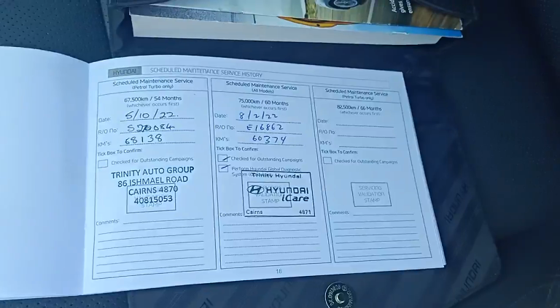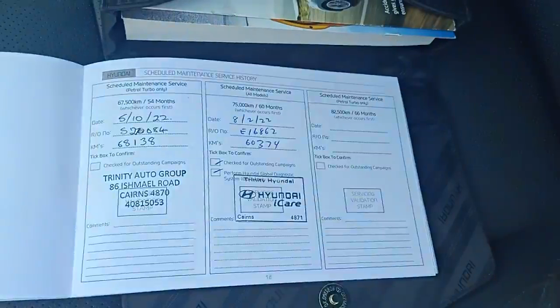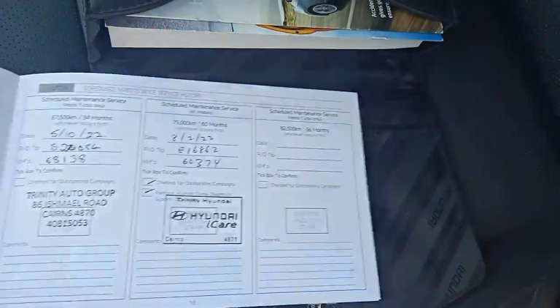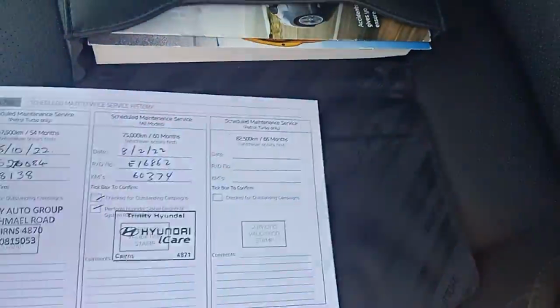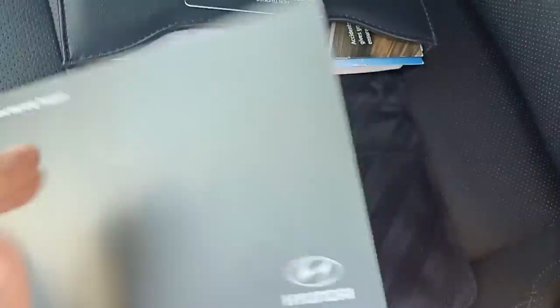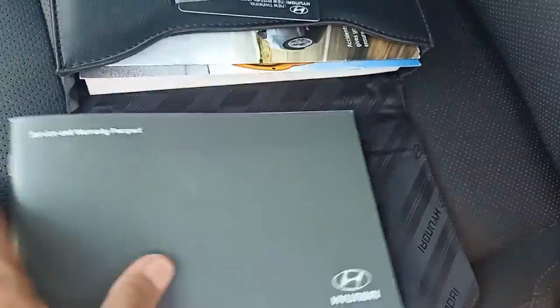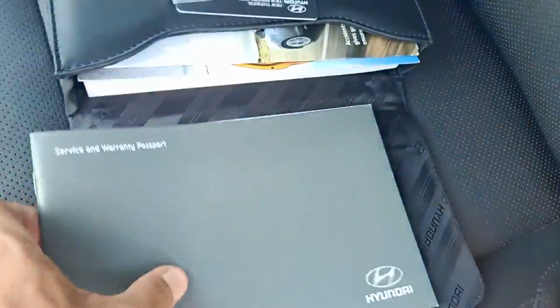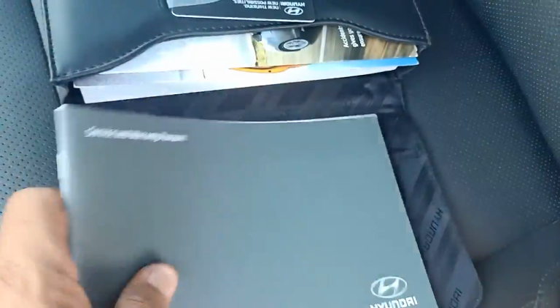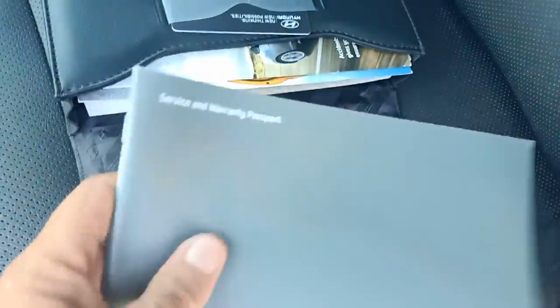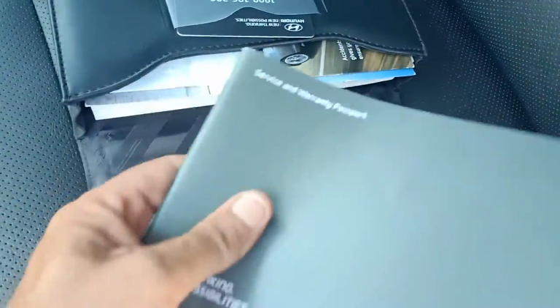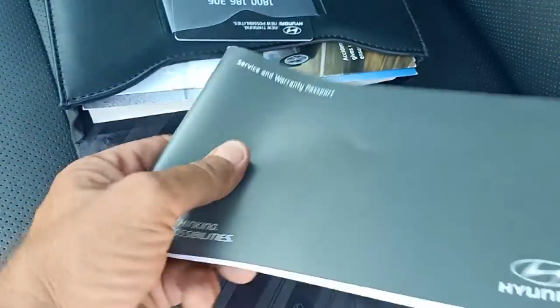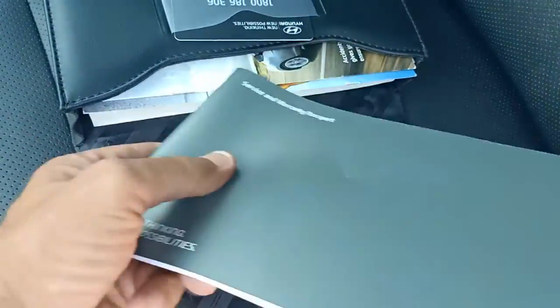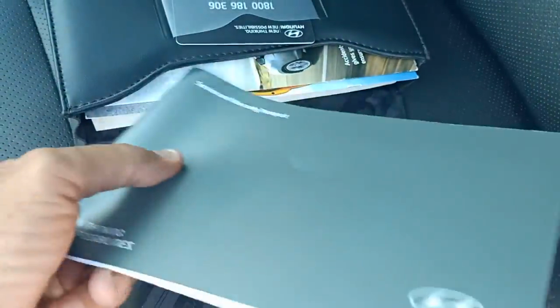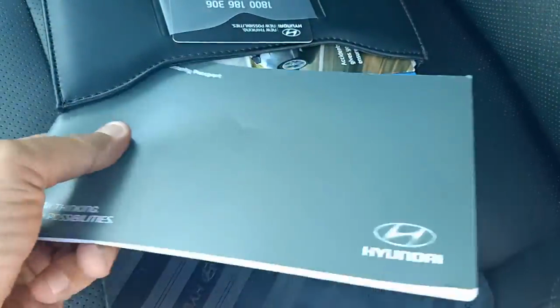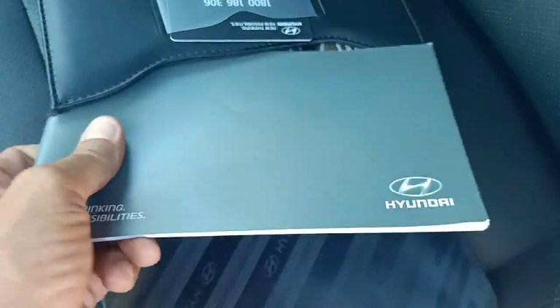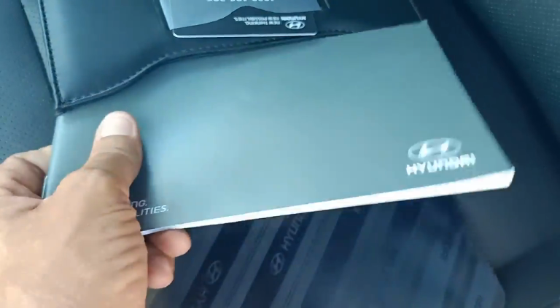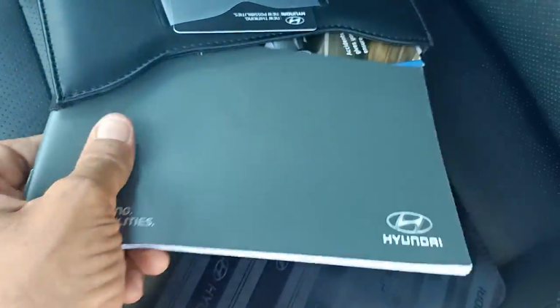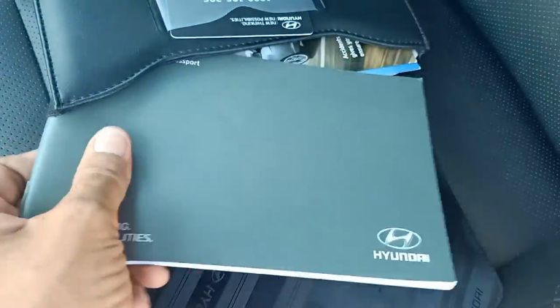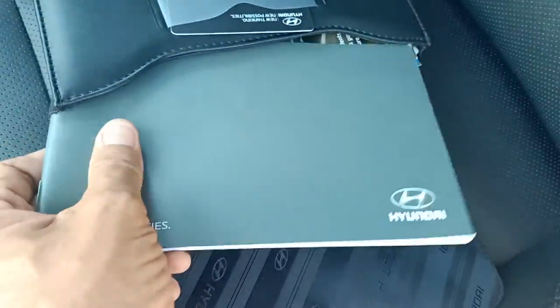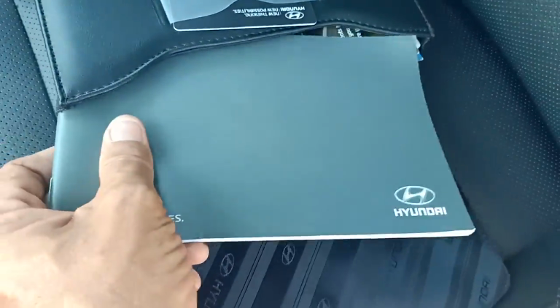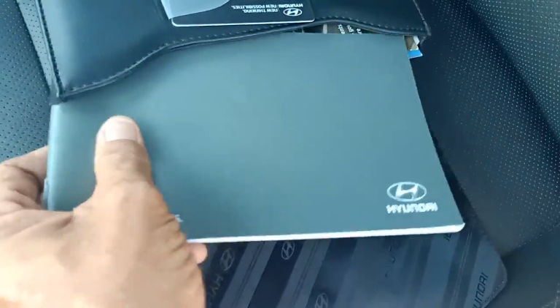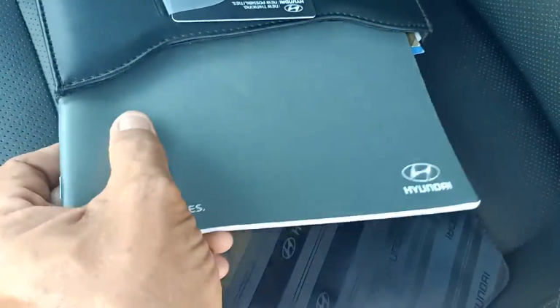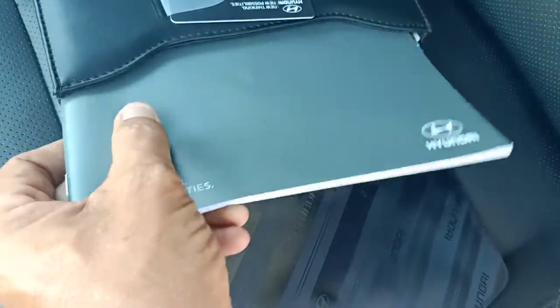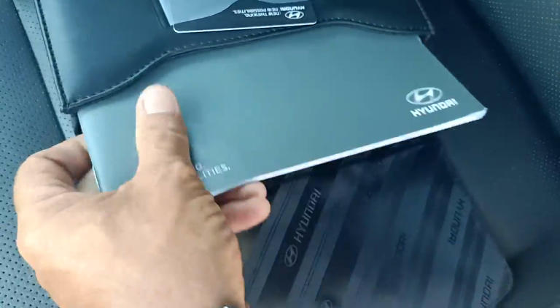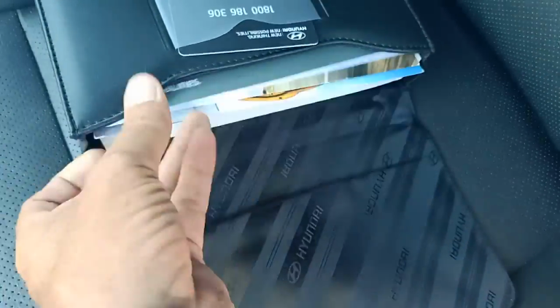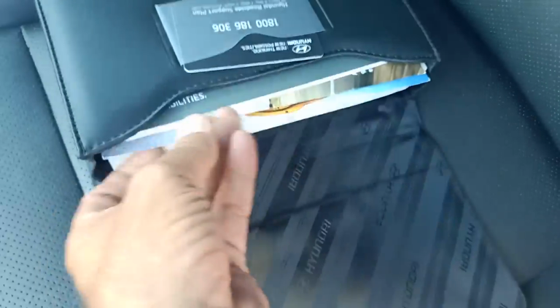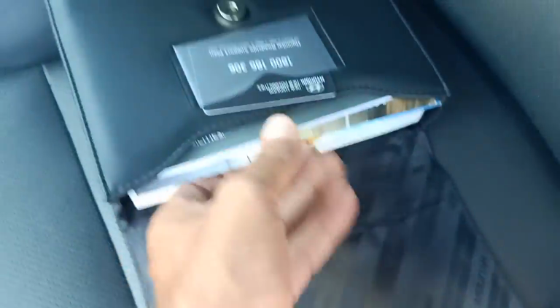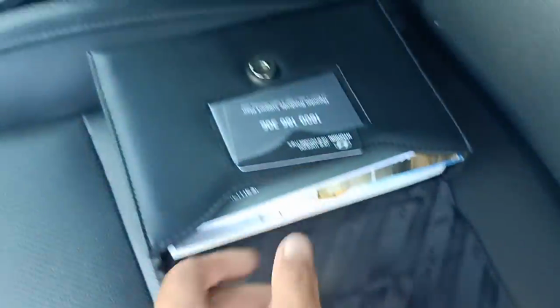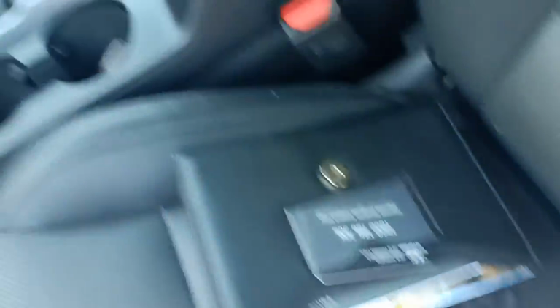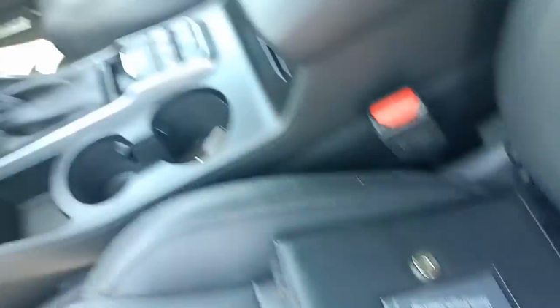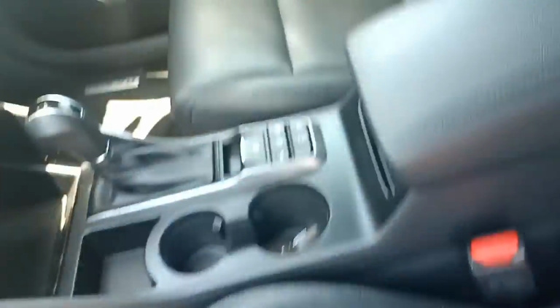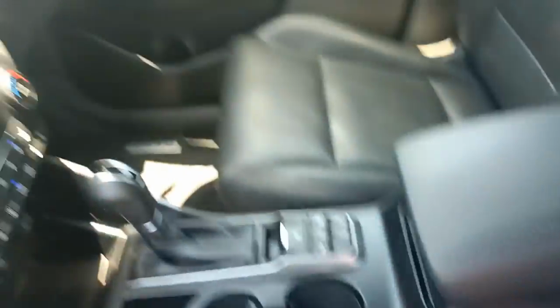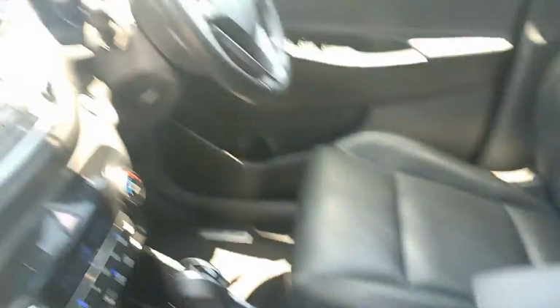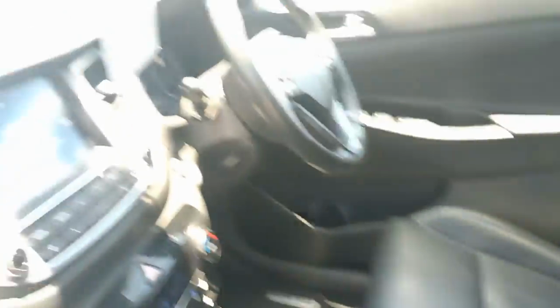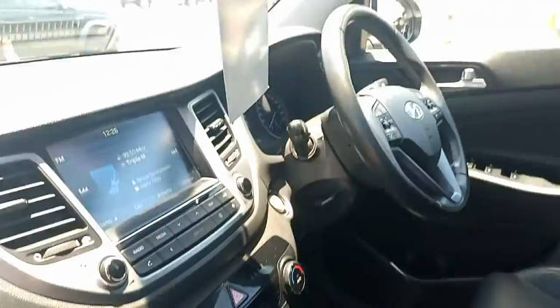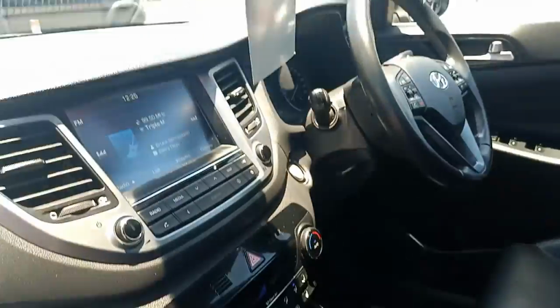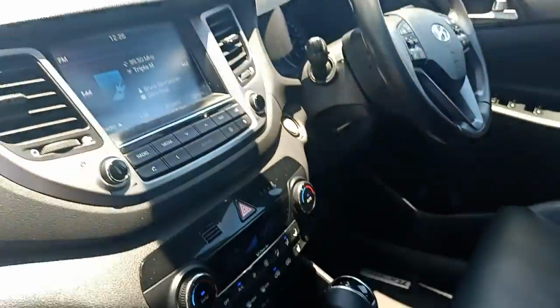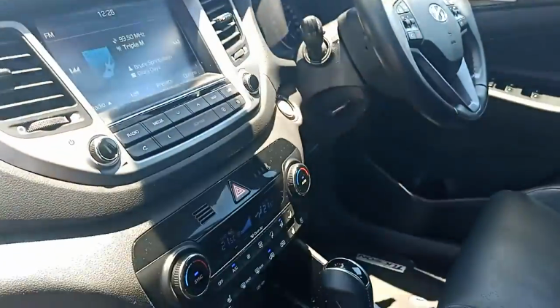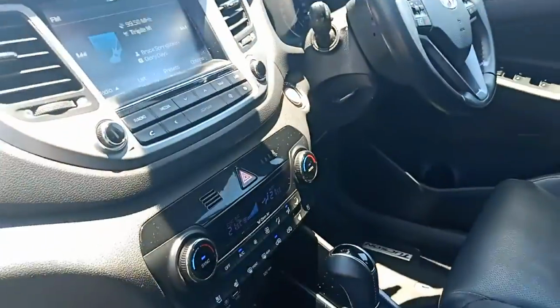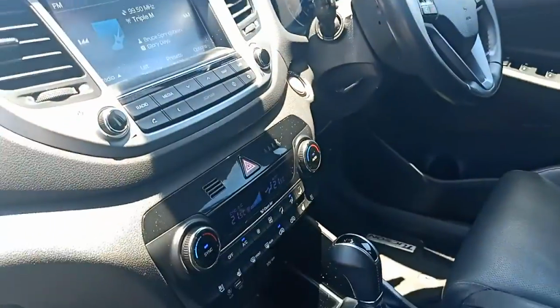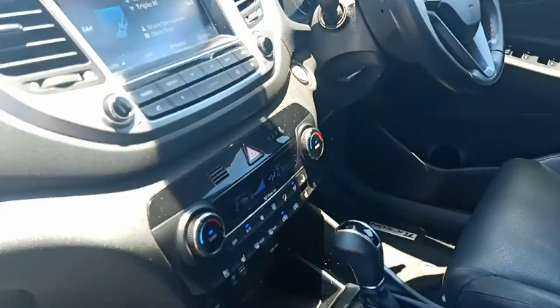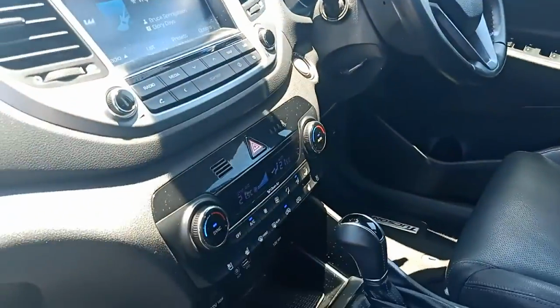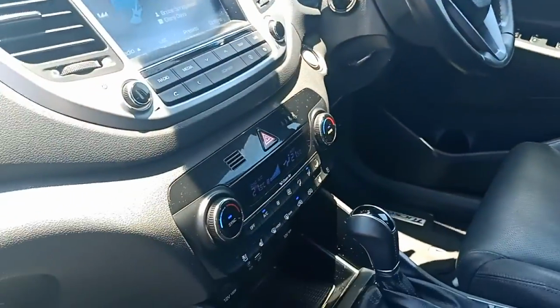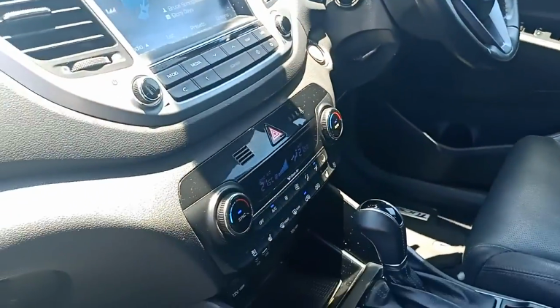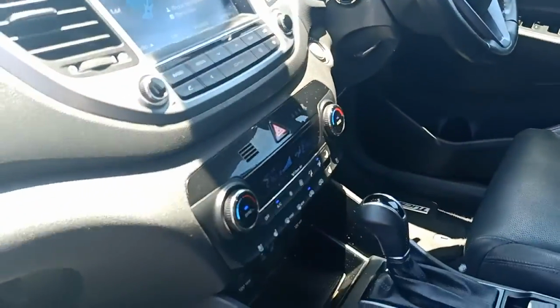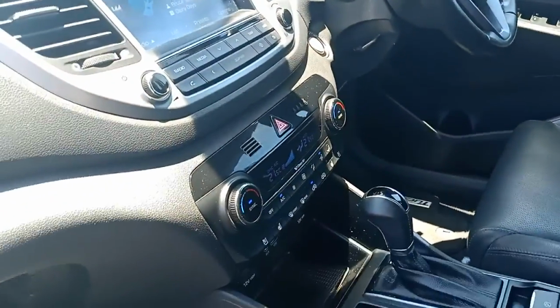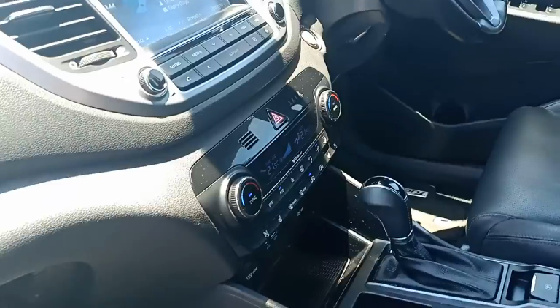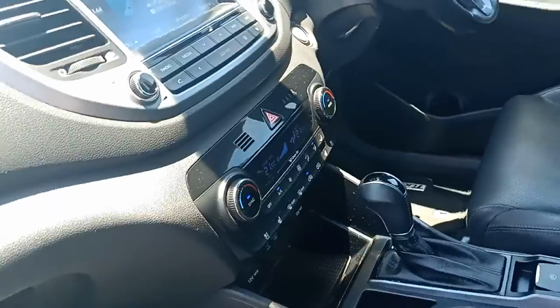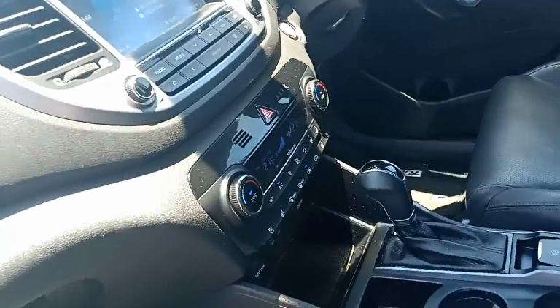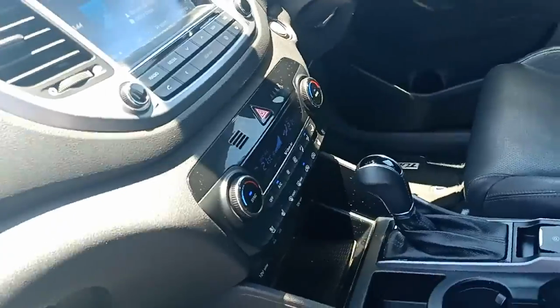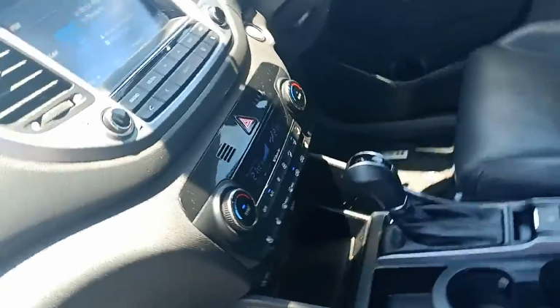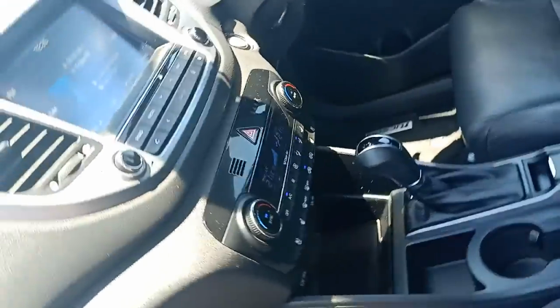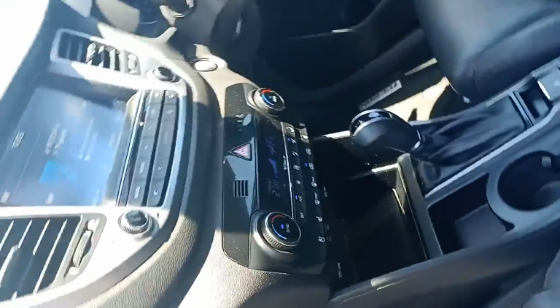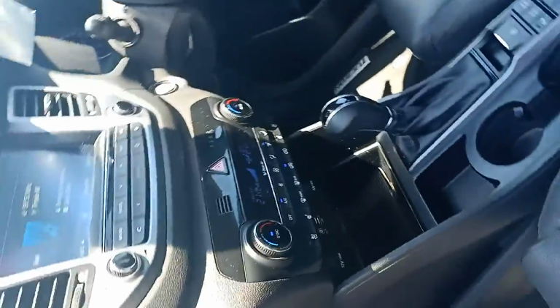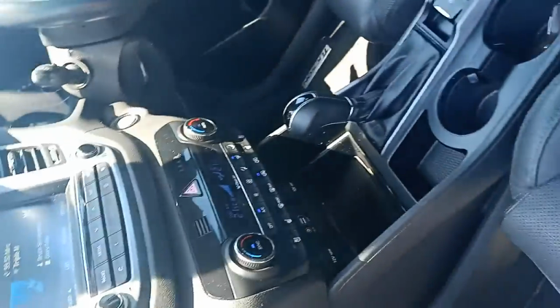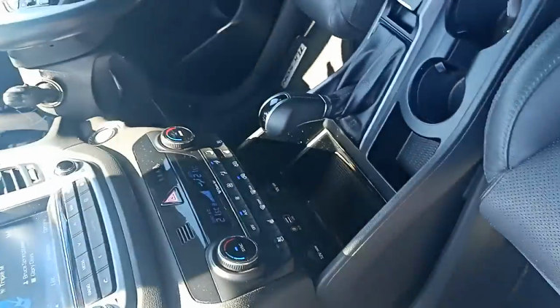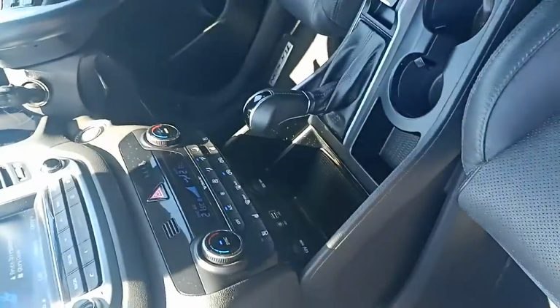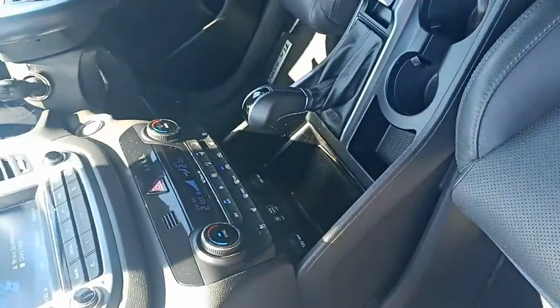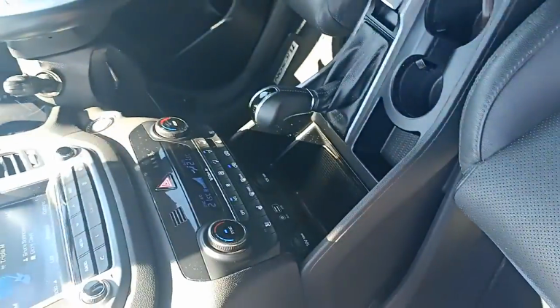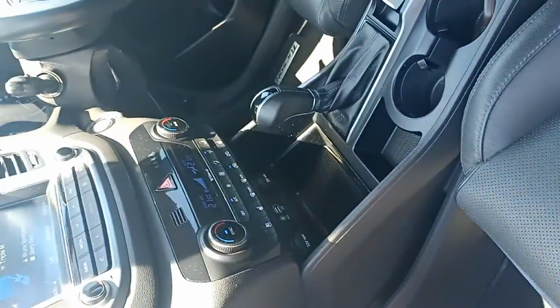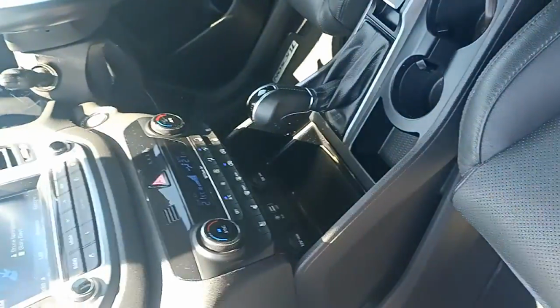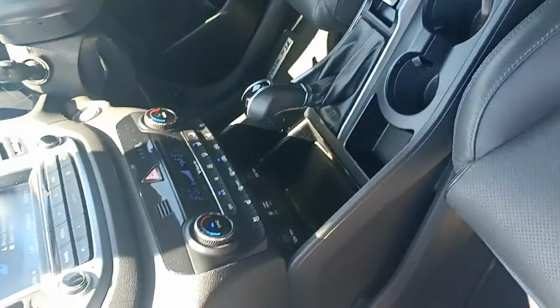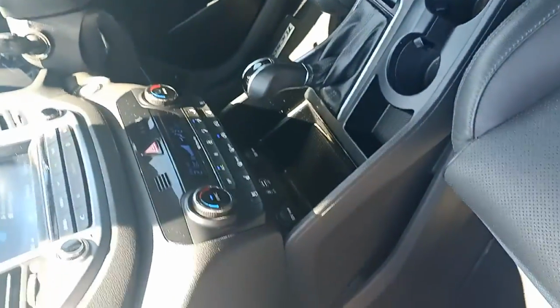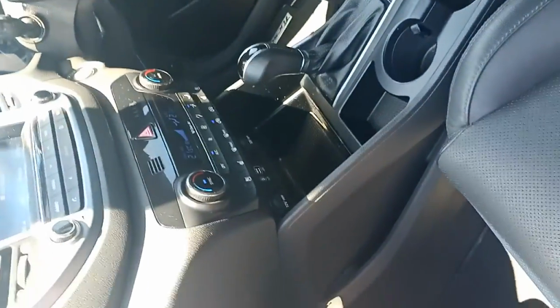You can see it's got its services done at 49,000, 52,000, and the last one was done at 60,000 by us. Good service book there Brooke. I'll just turn that around so you can get a shot.